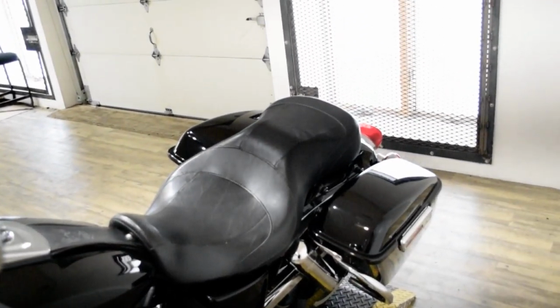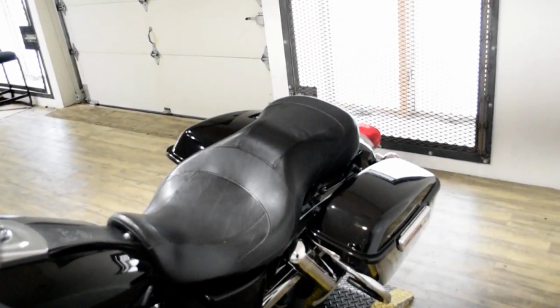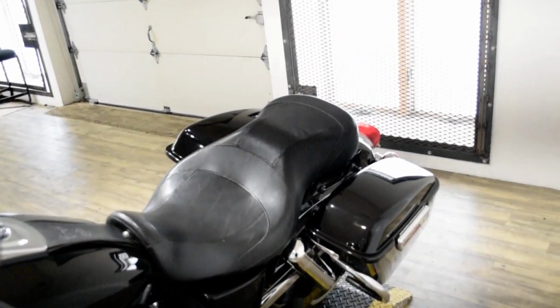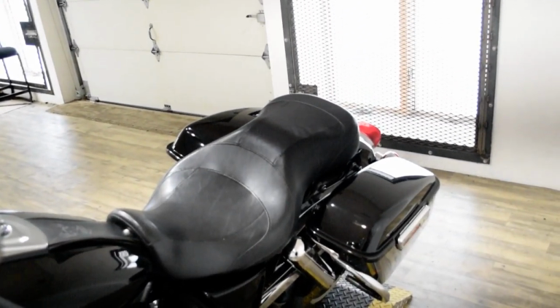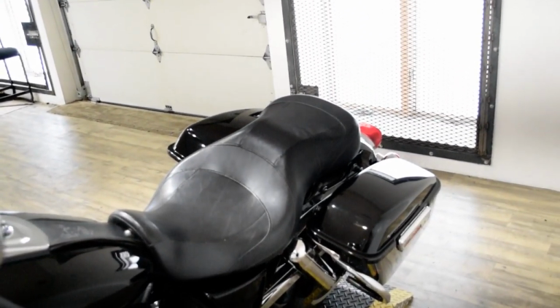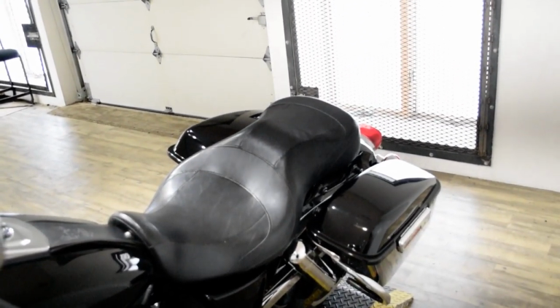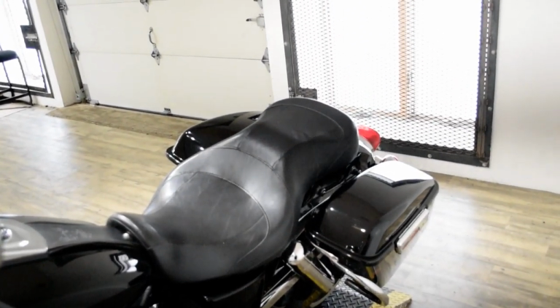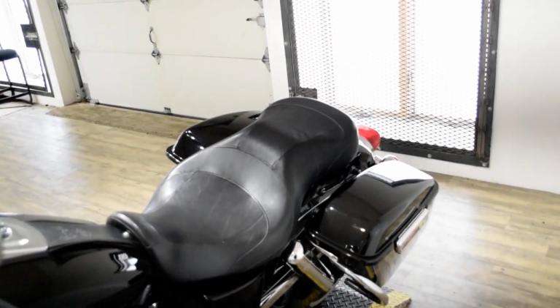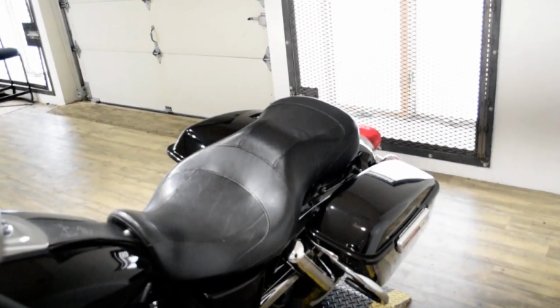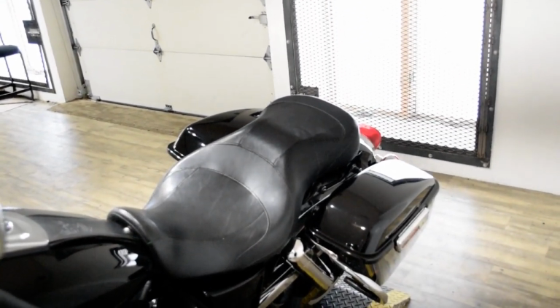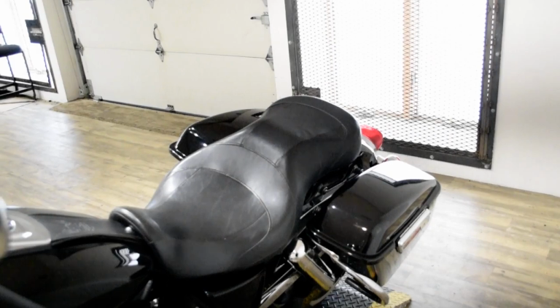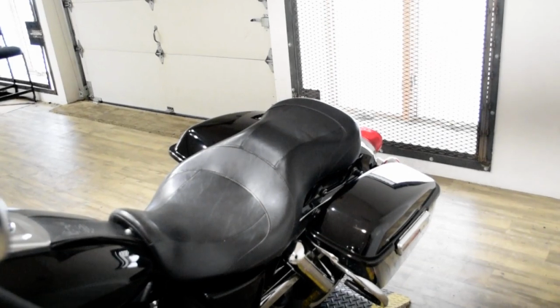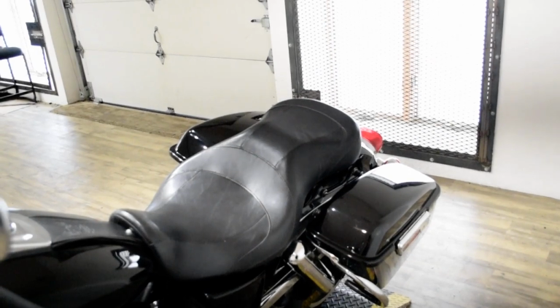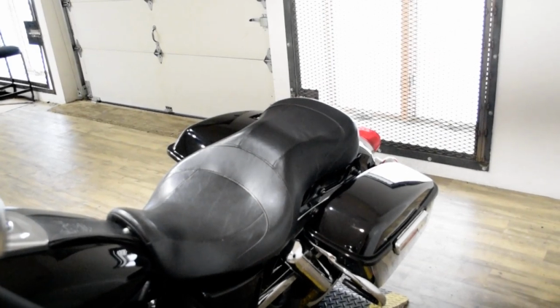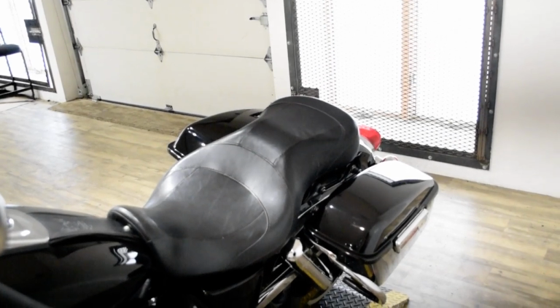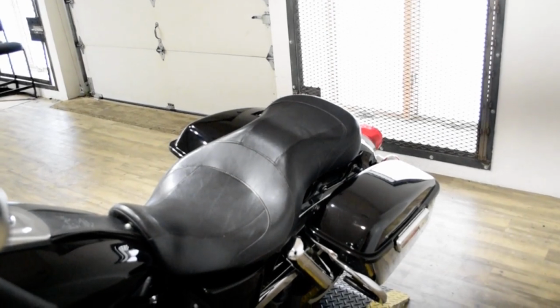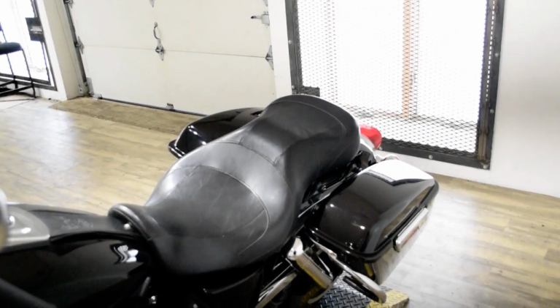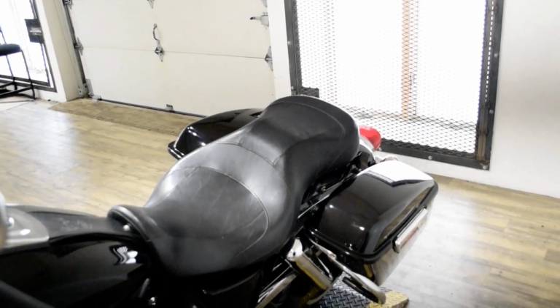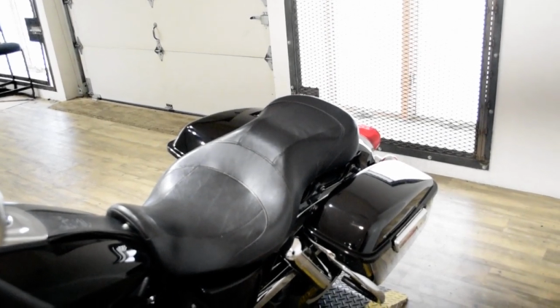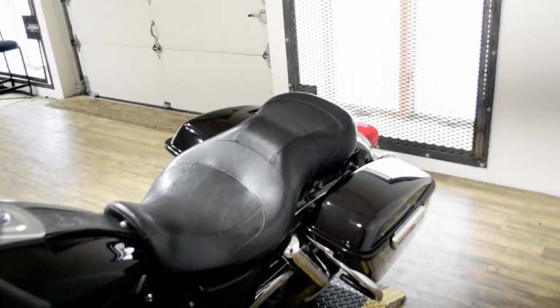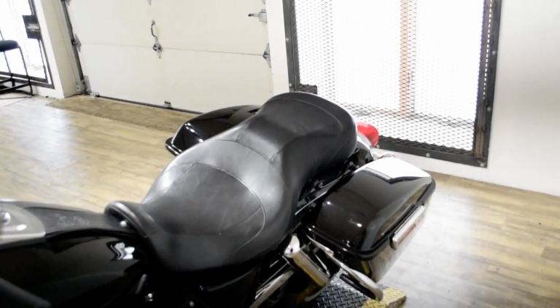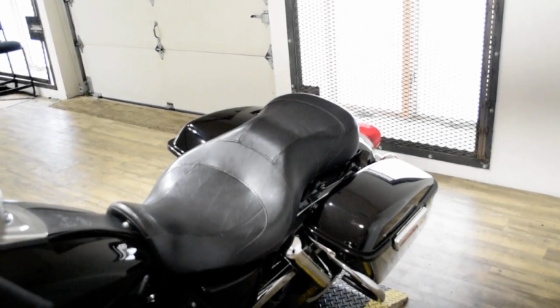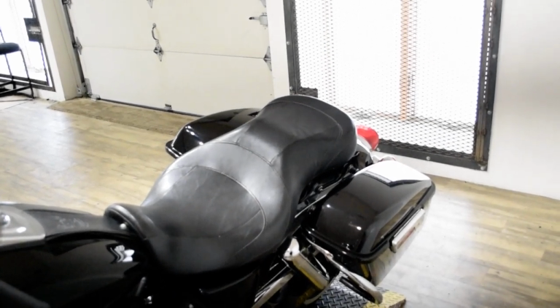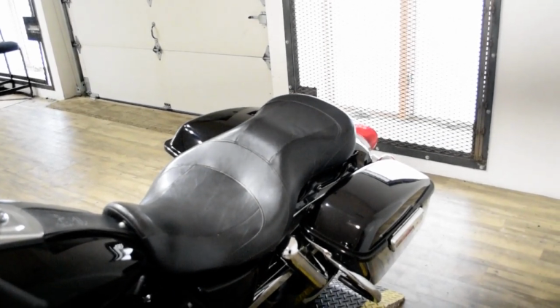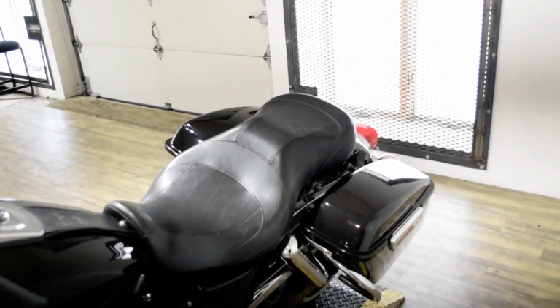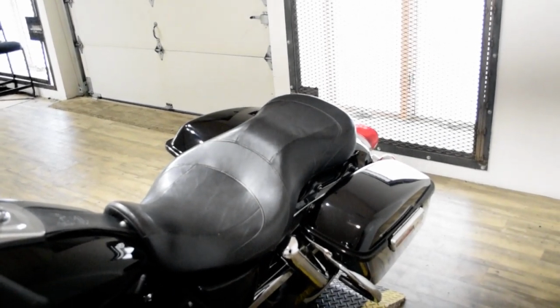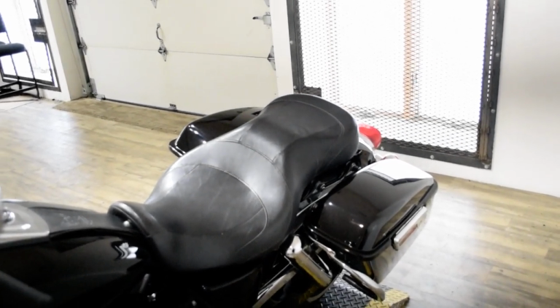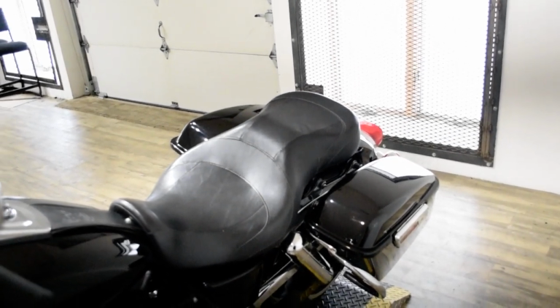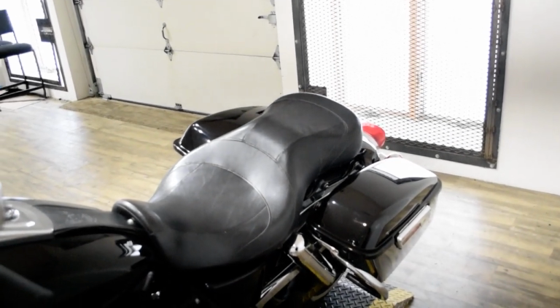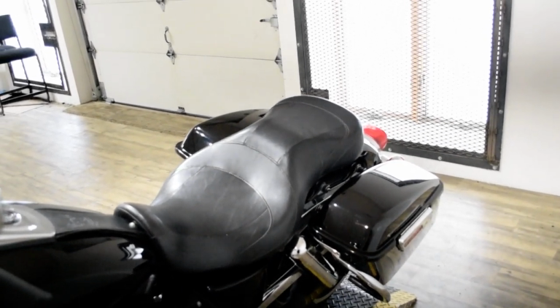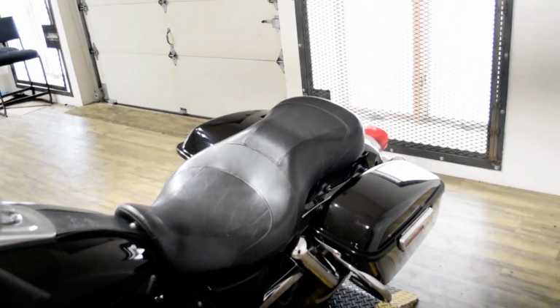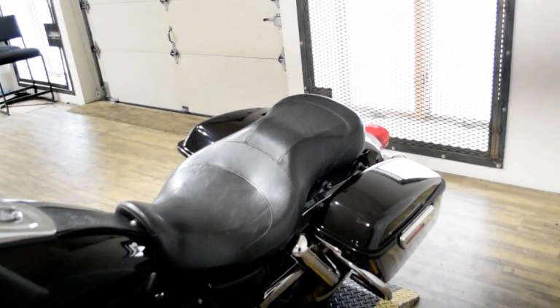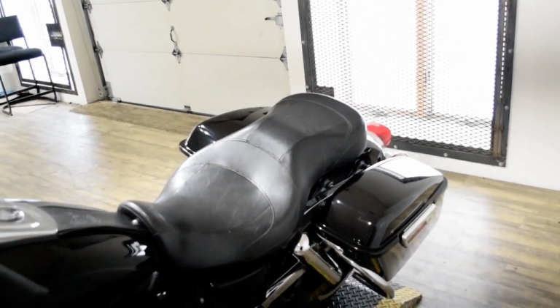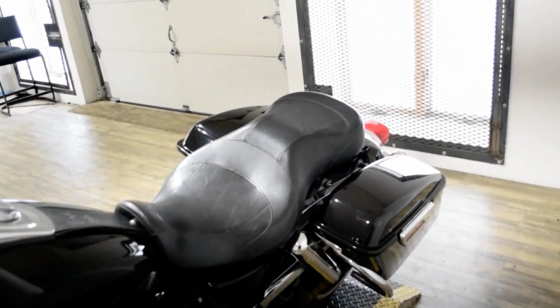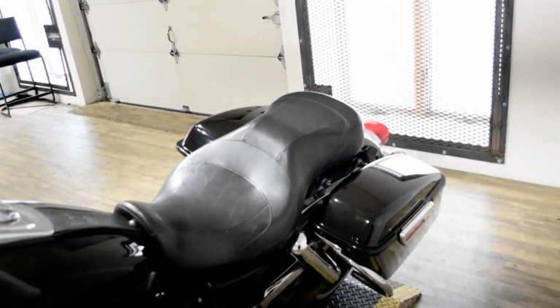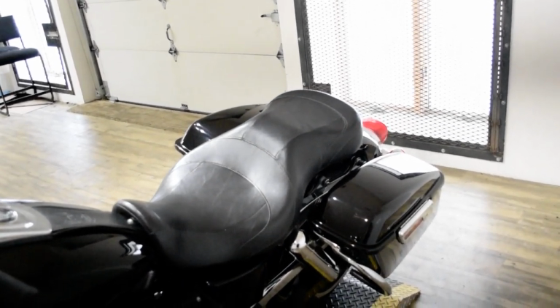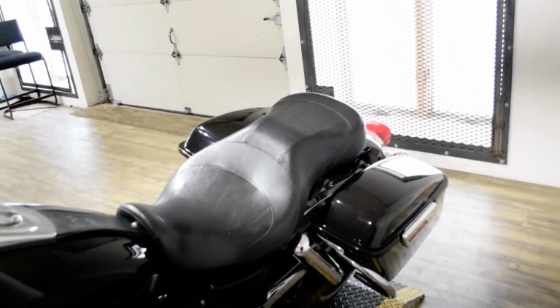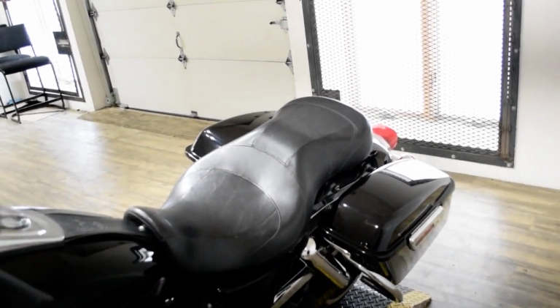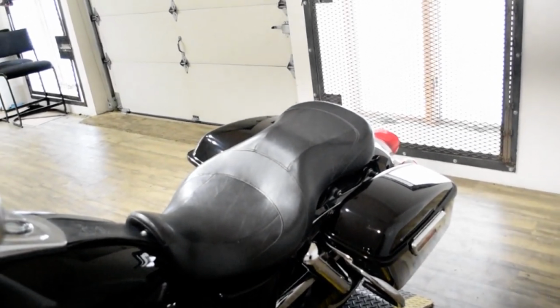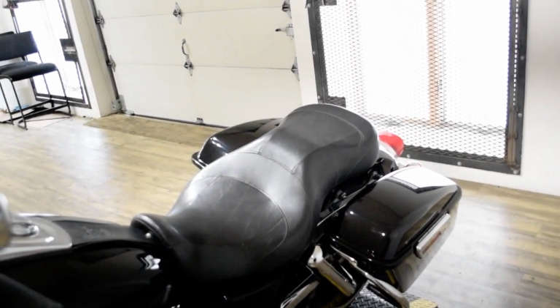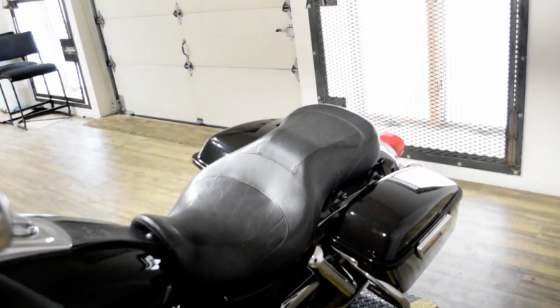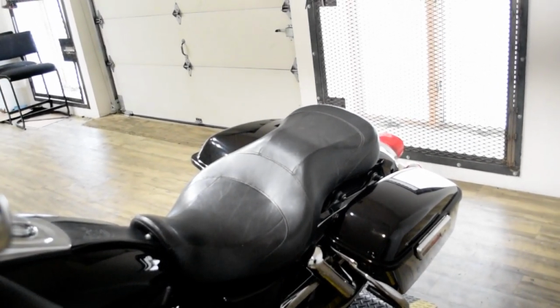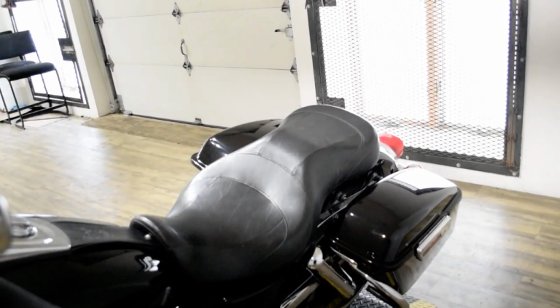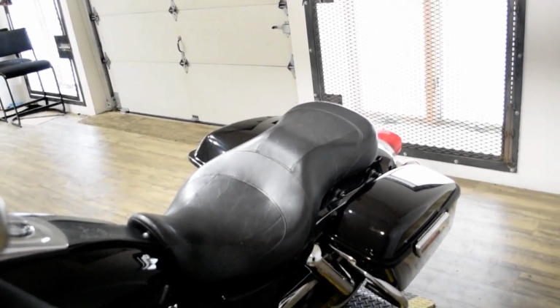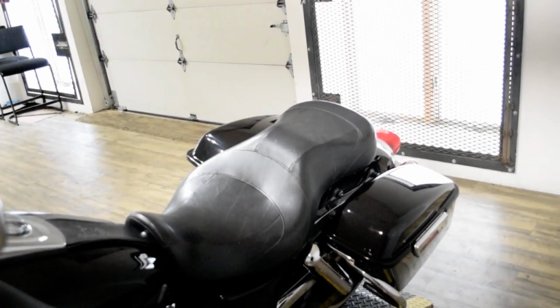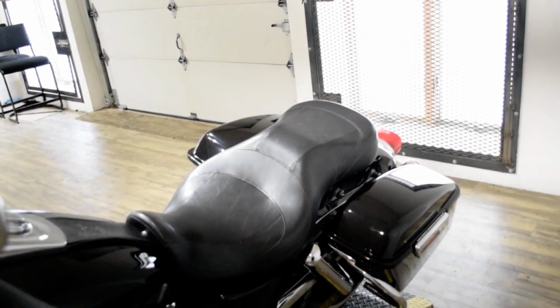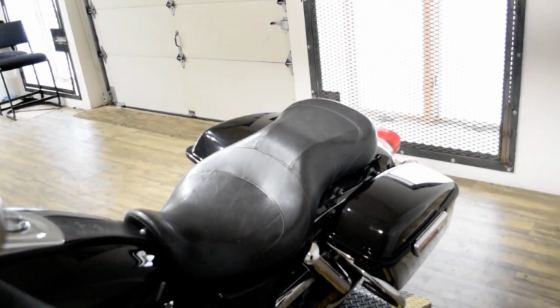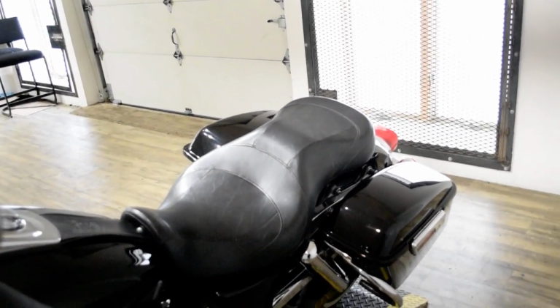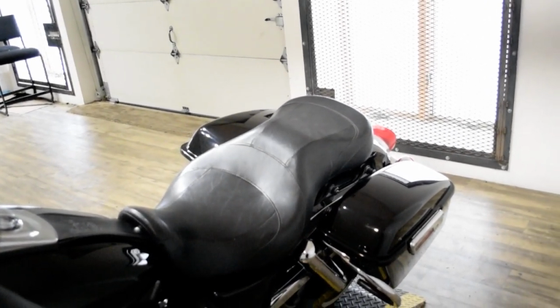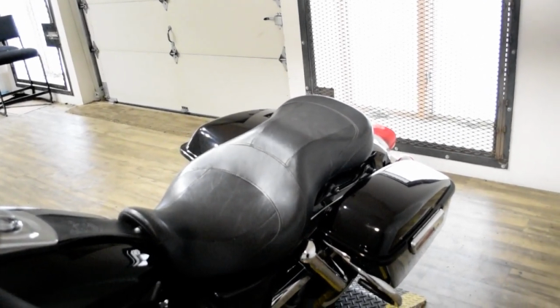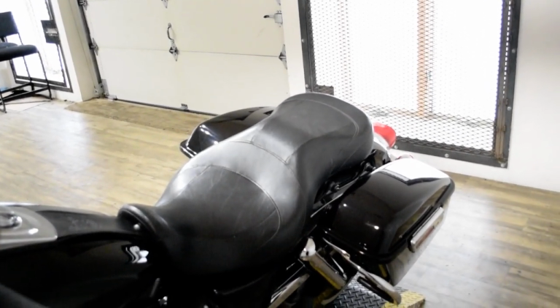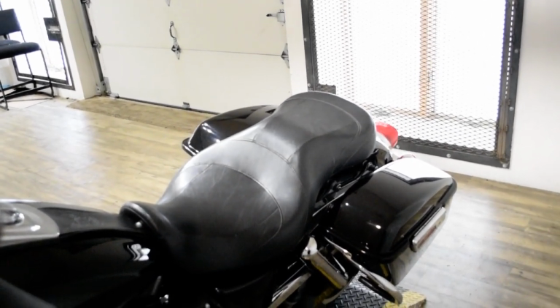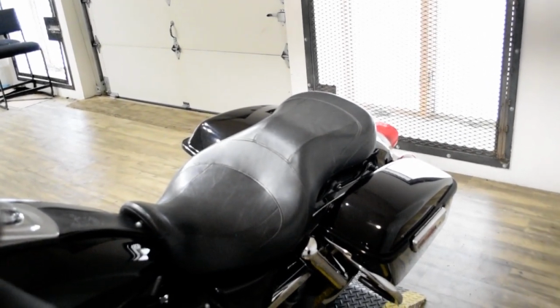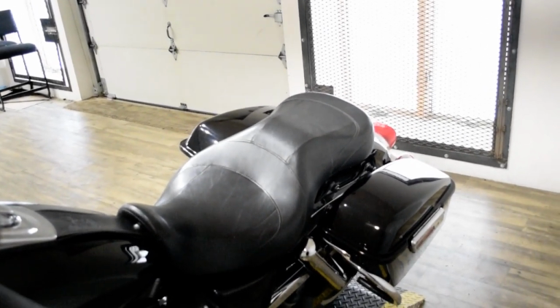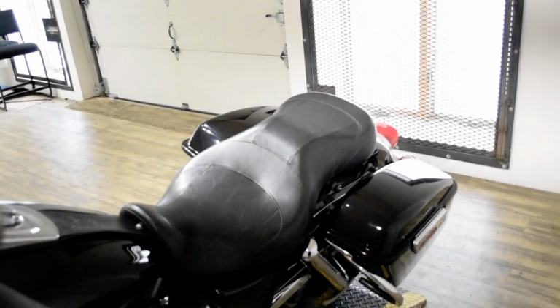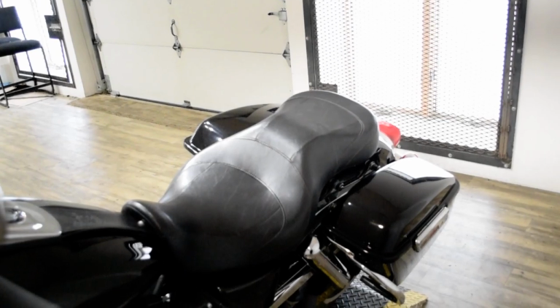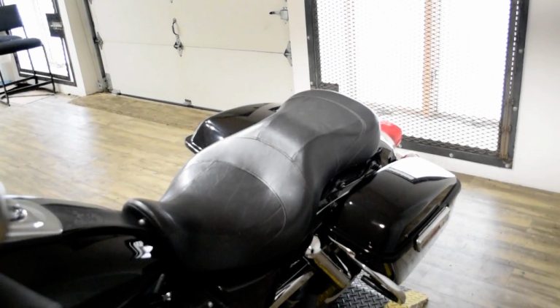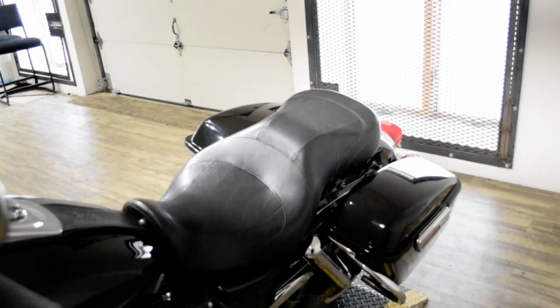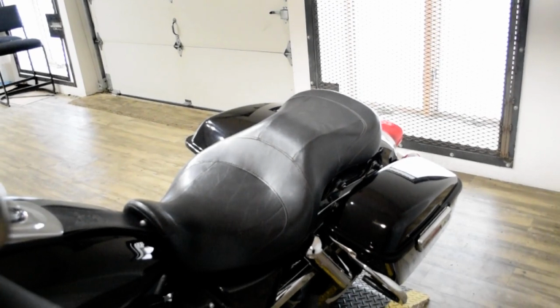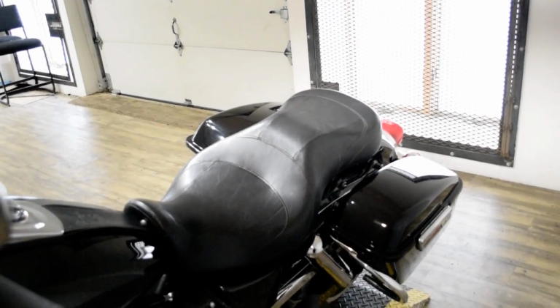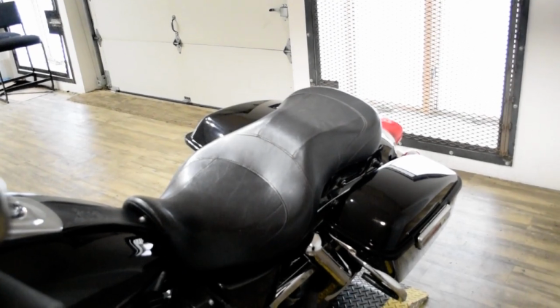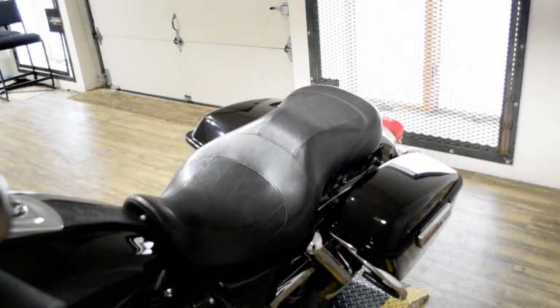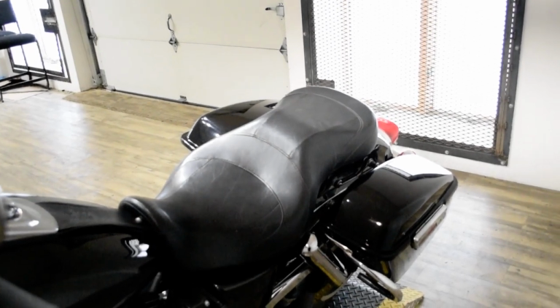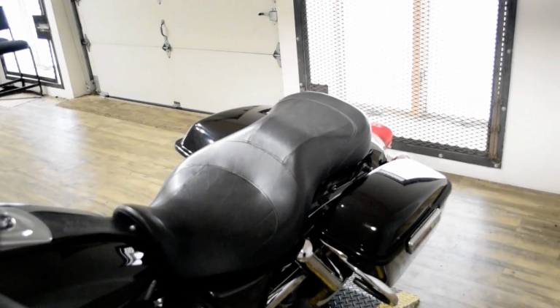This bike has been serviced and safety inspected and is ready for the road. It has highway bars and a Vance & Hines exhaust.